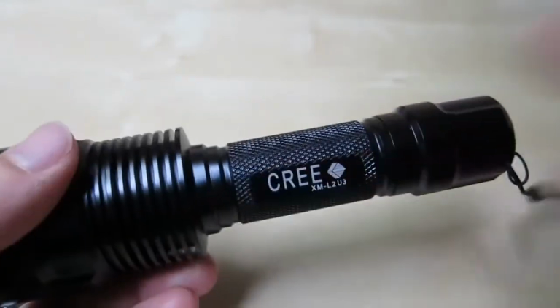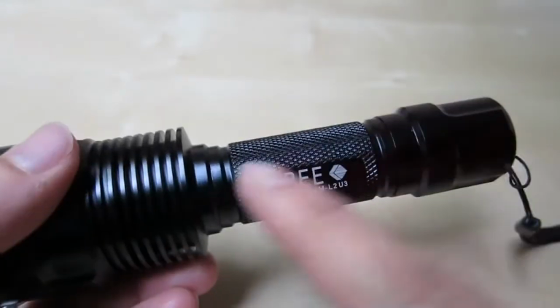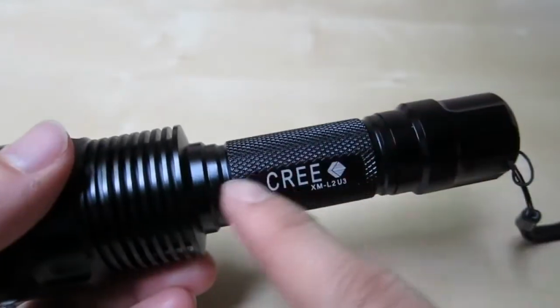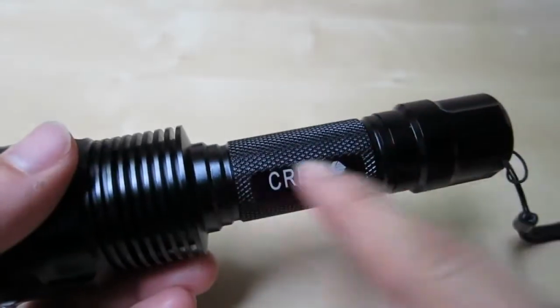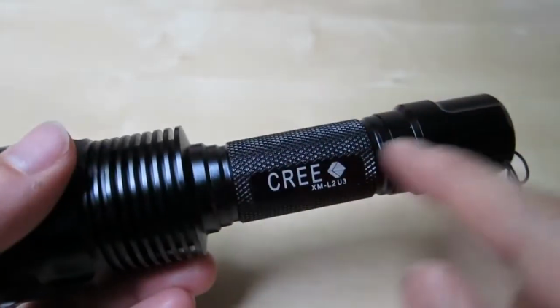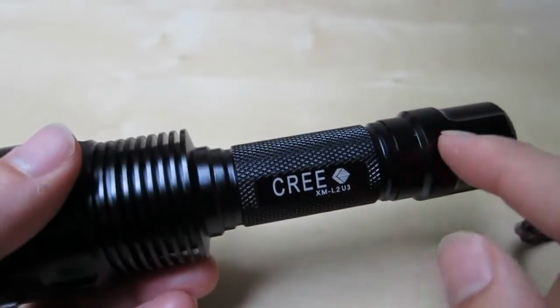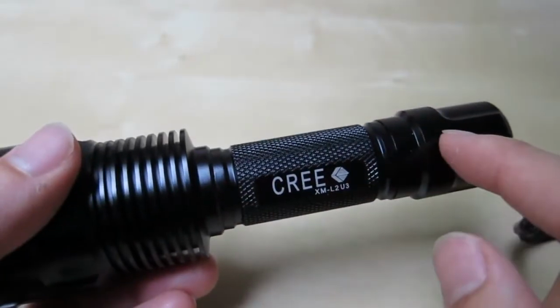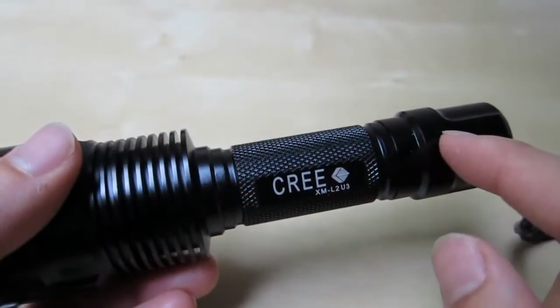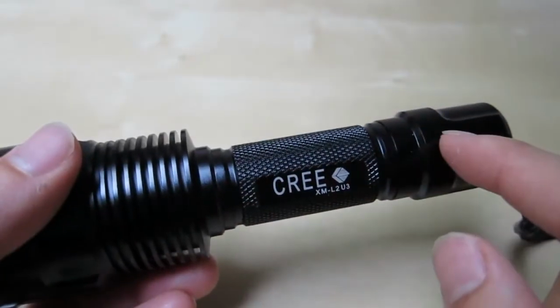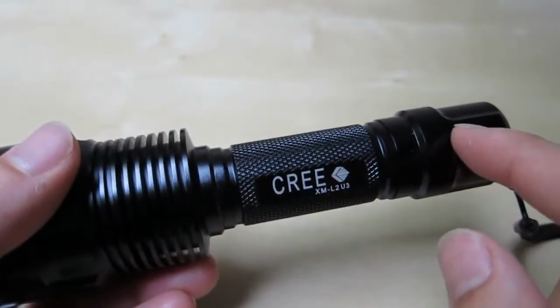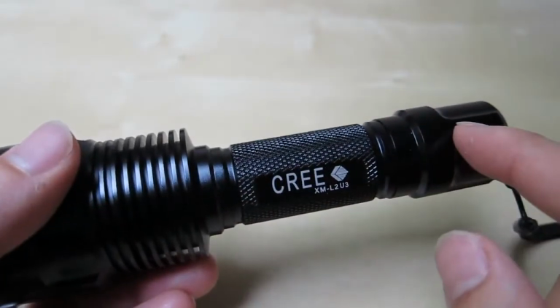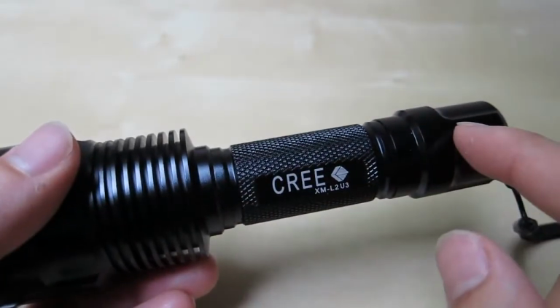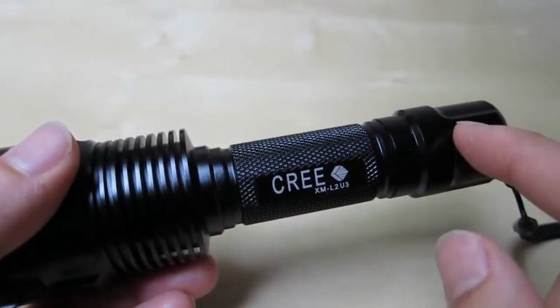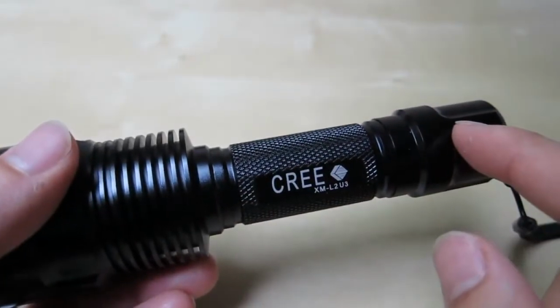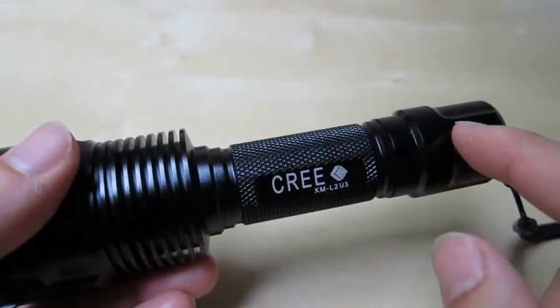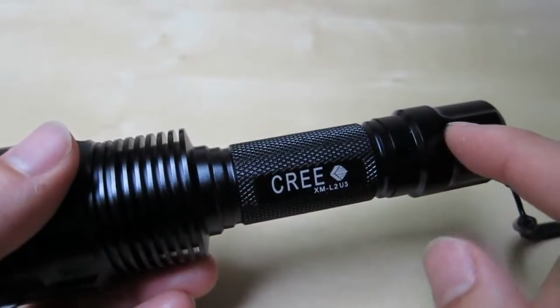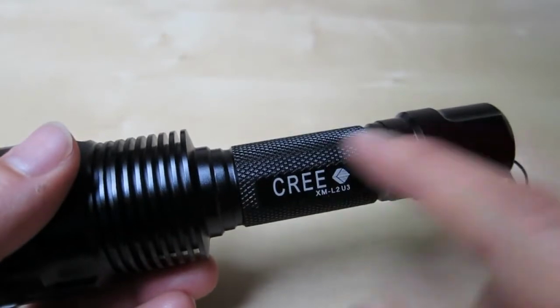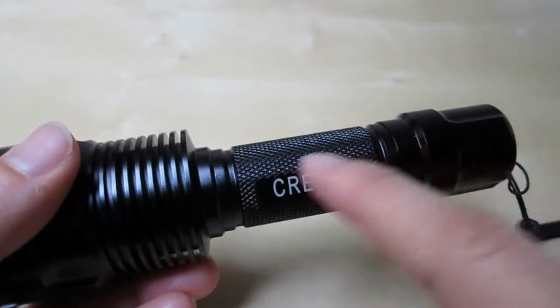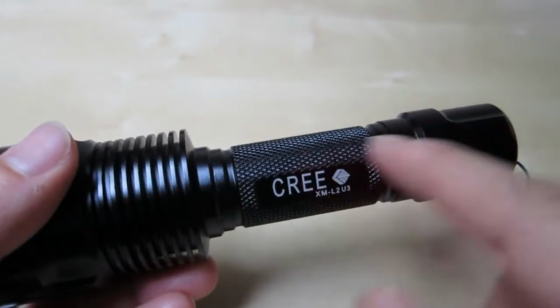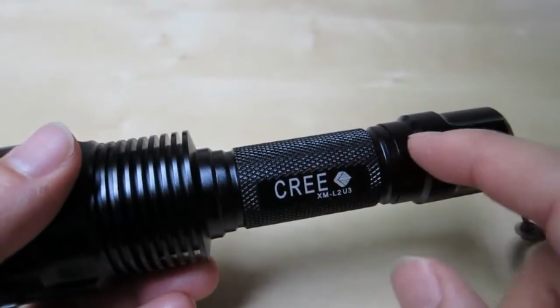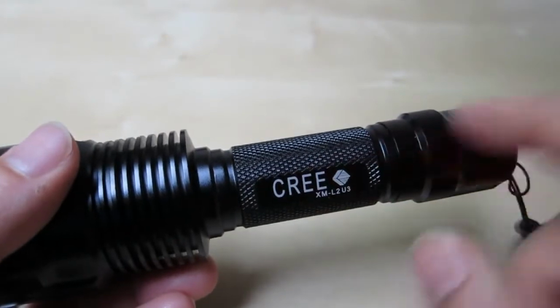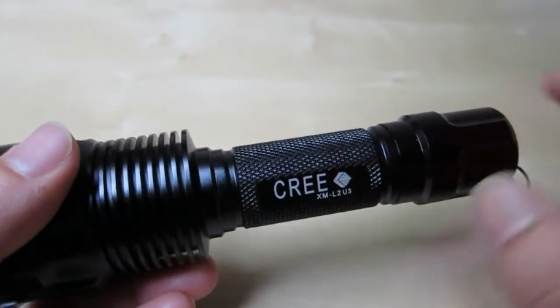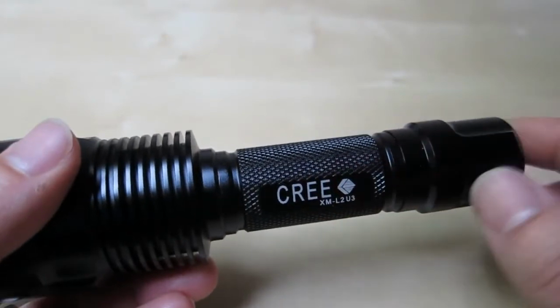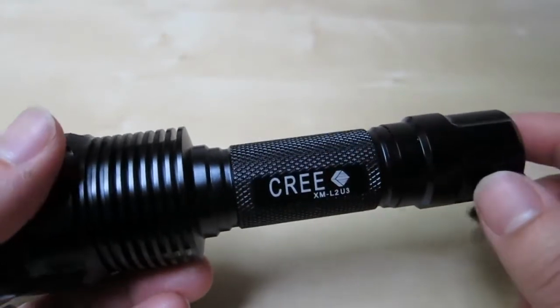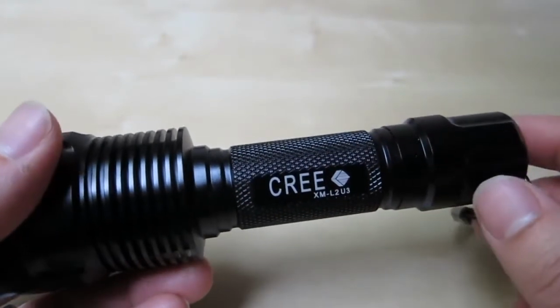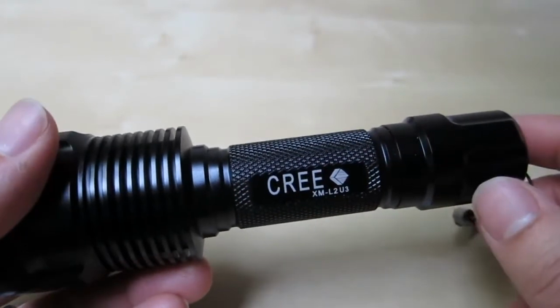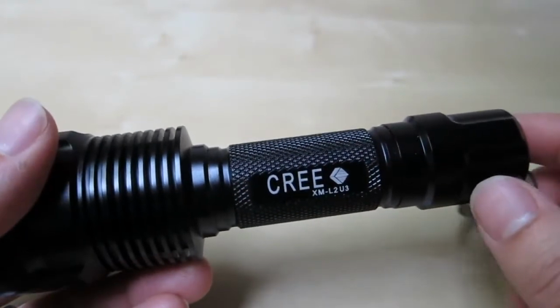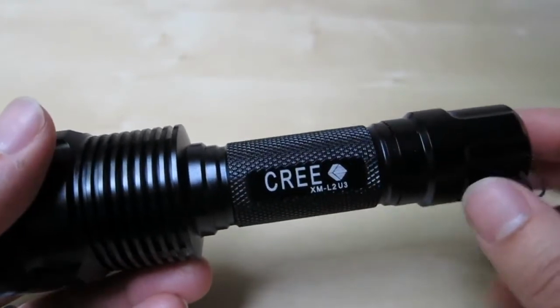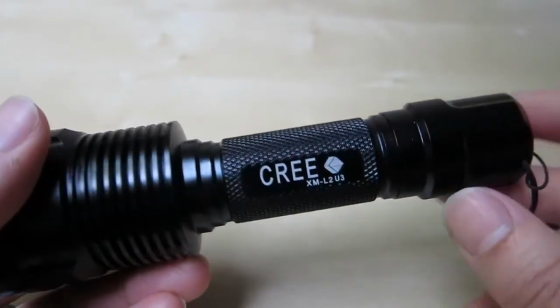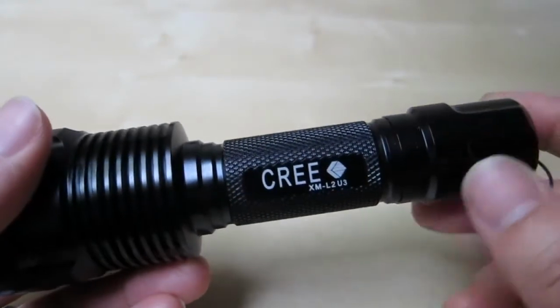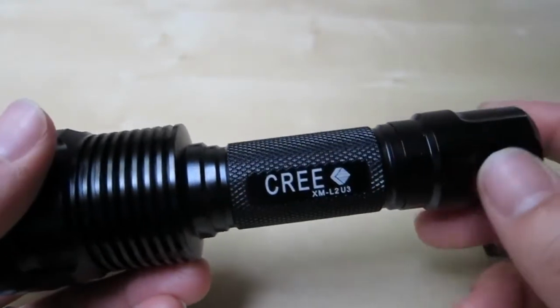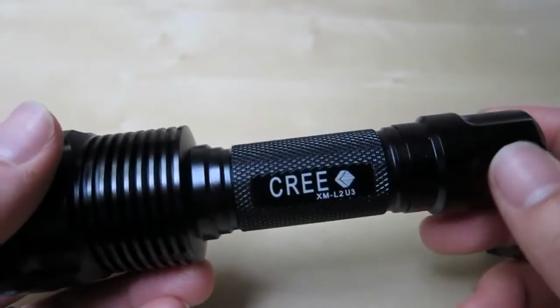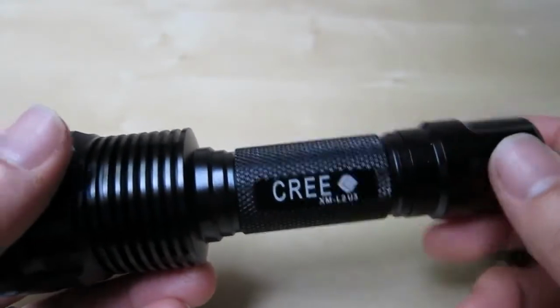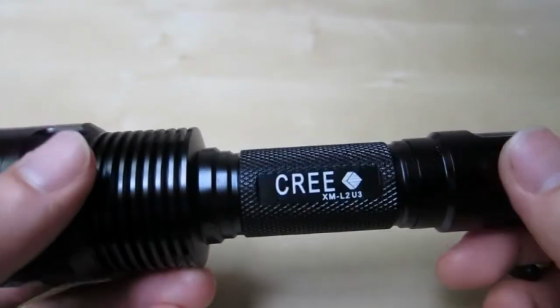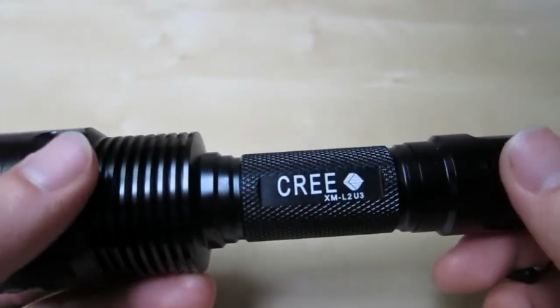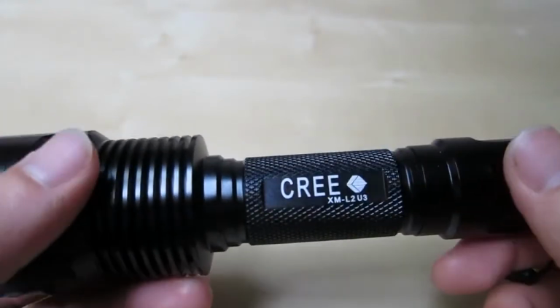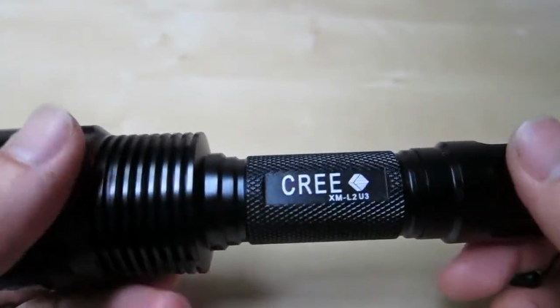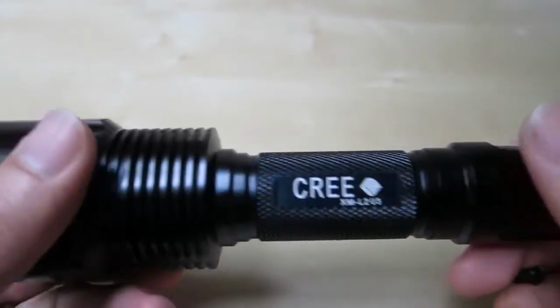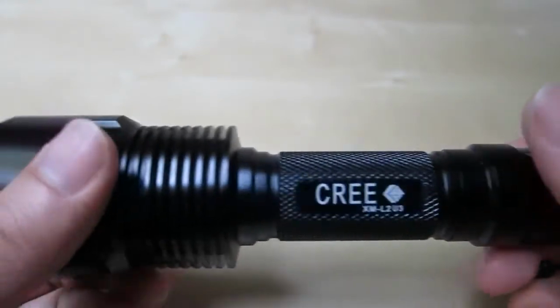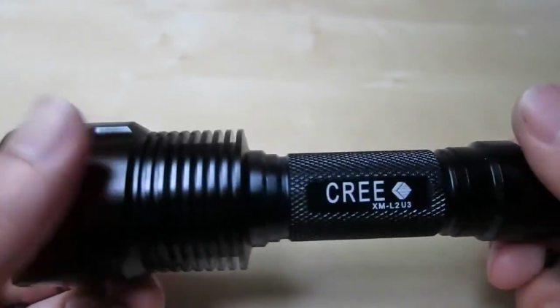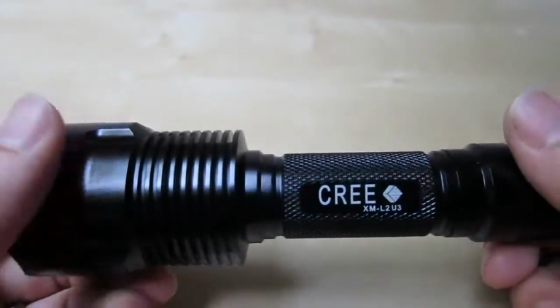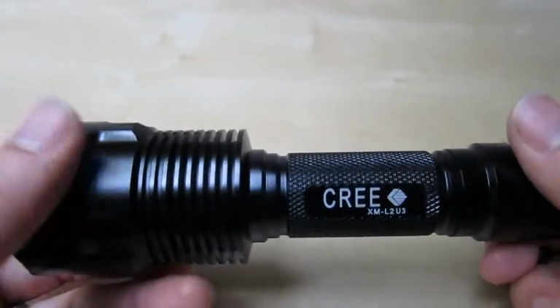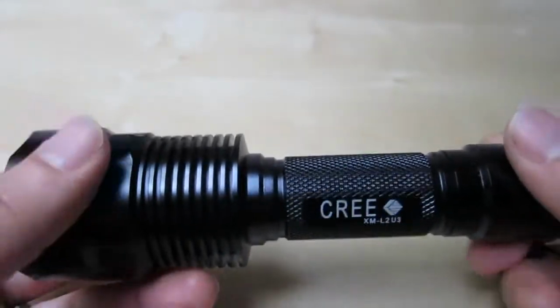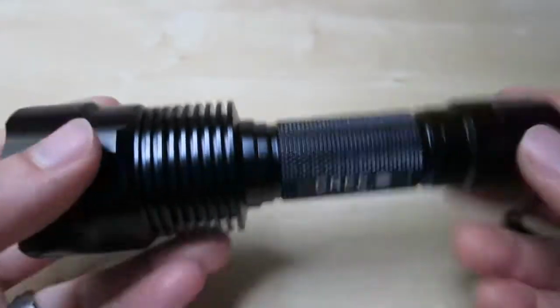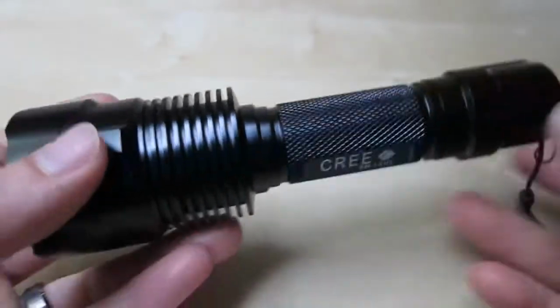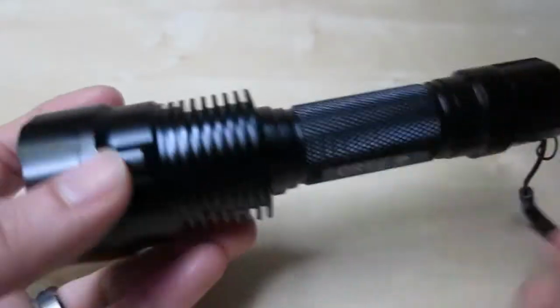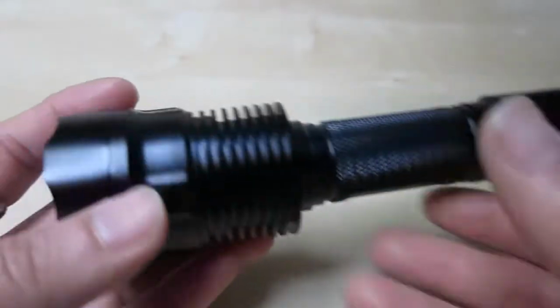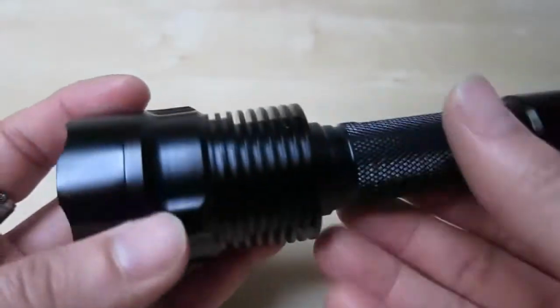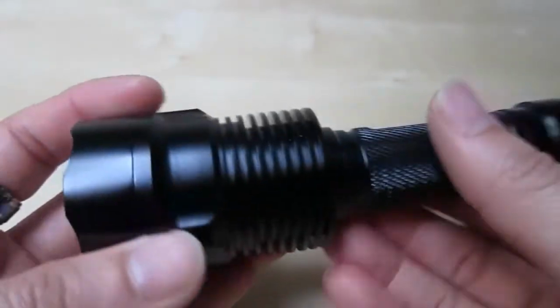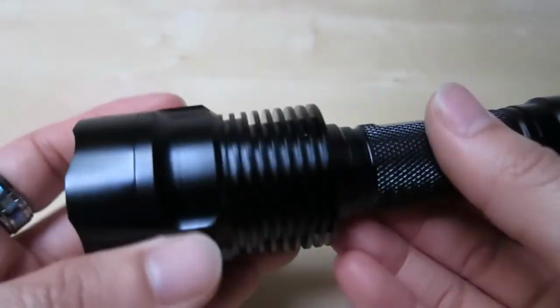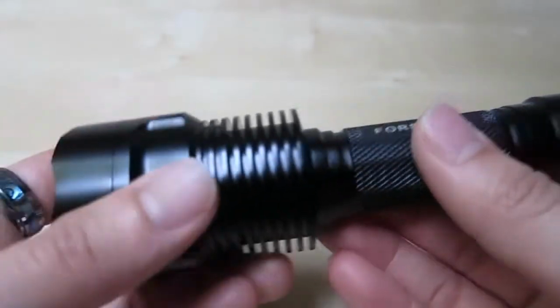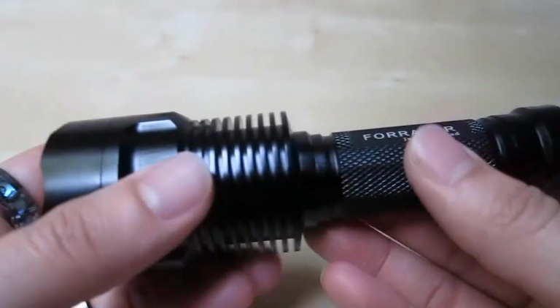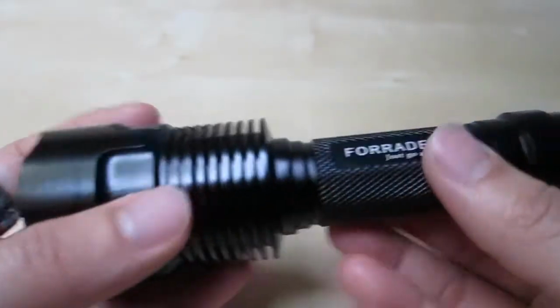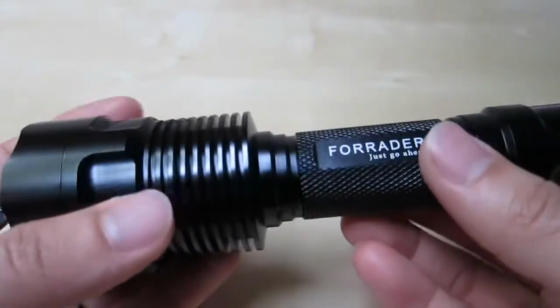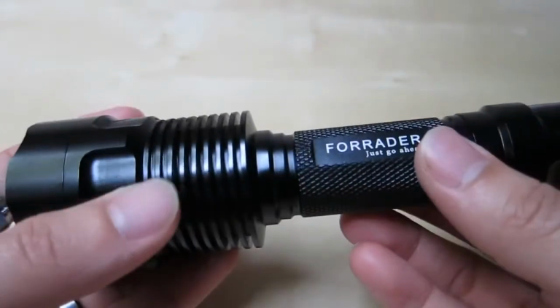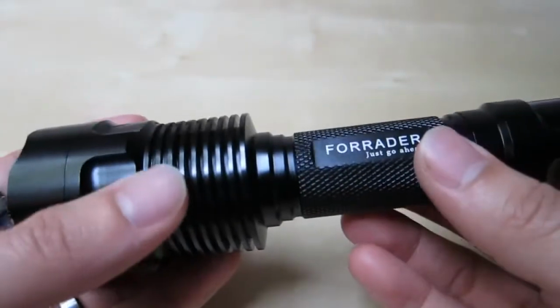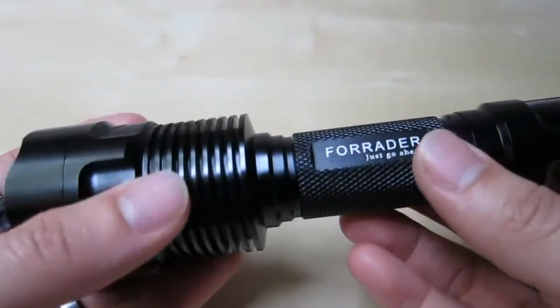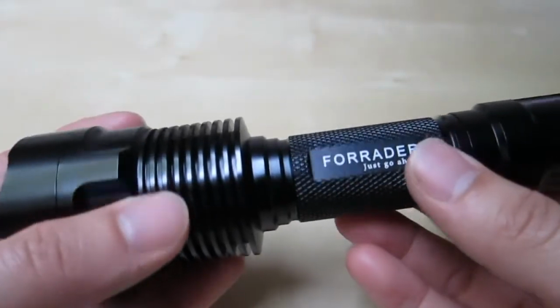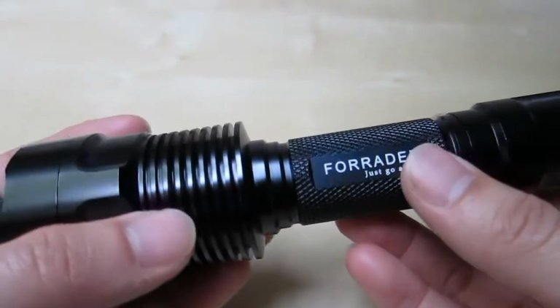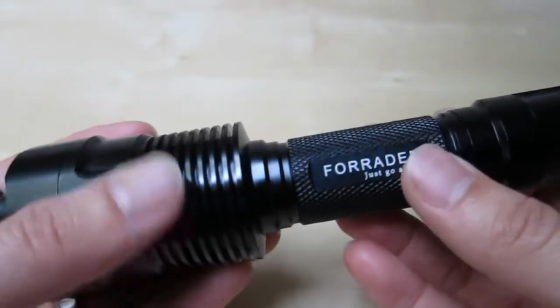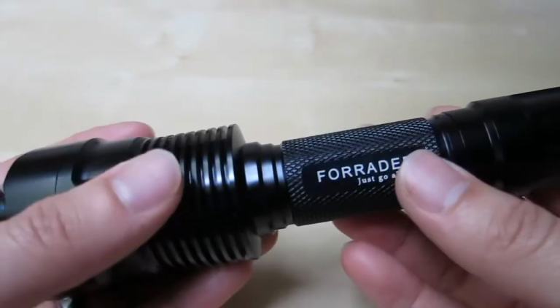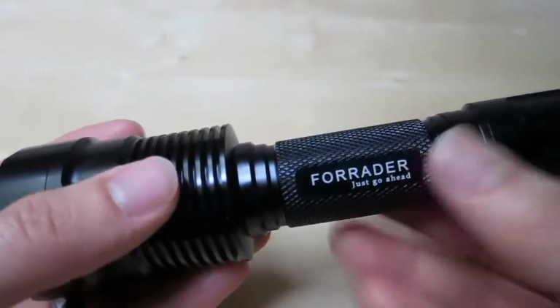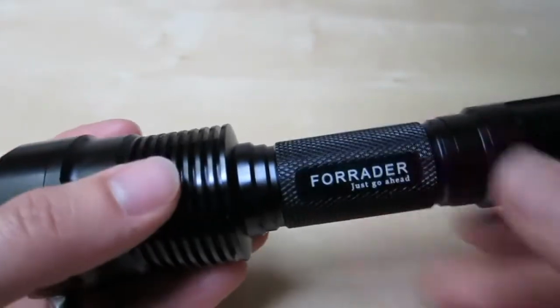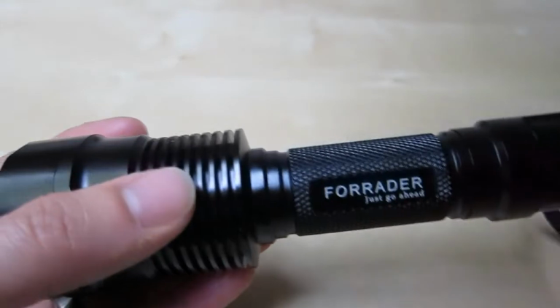This part here is where the battery resides. It takes an 18650 battery — I'll show you that in a minute. Outside here, it's all metal construction.